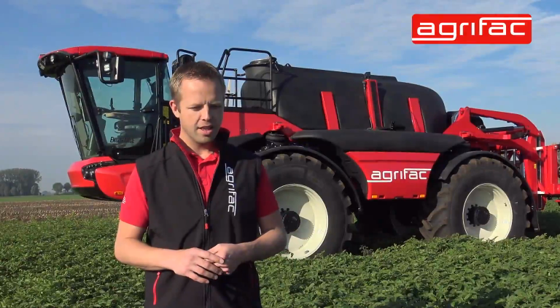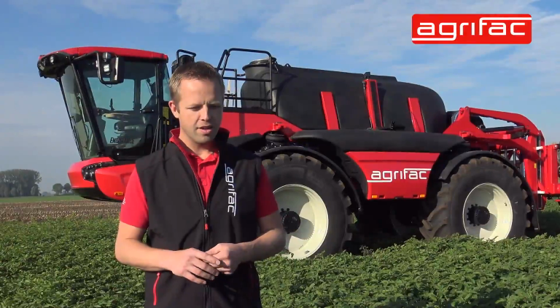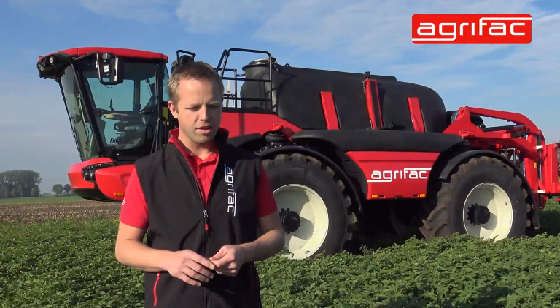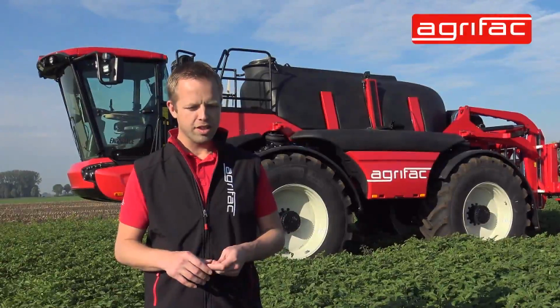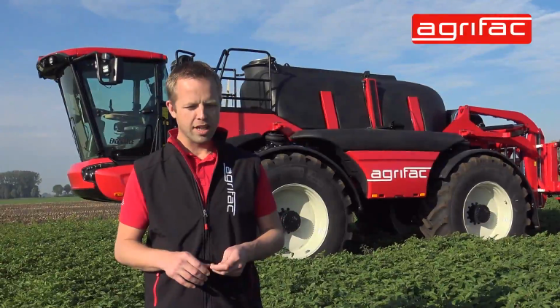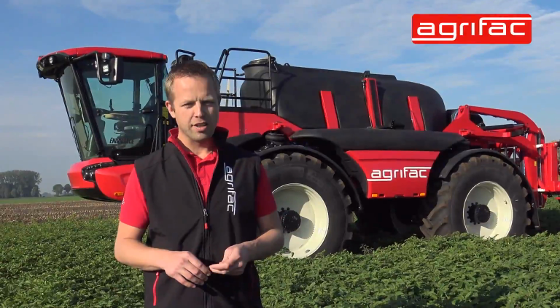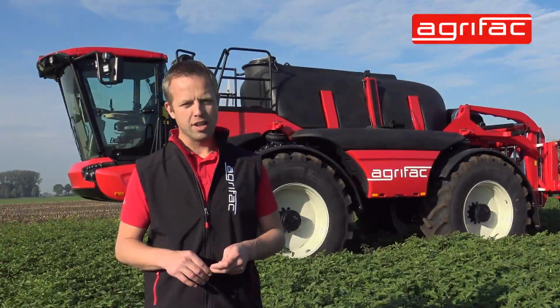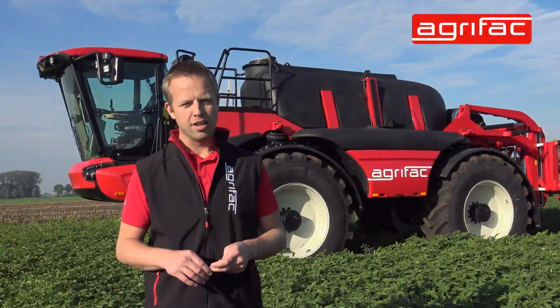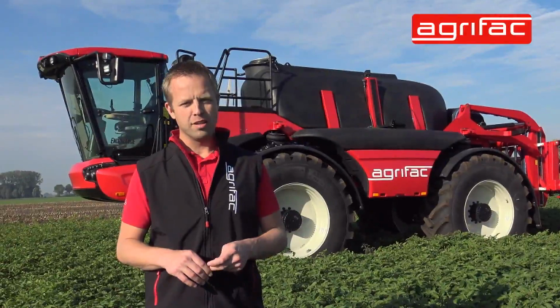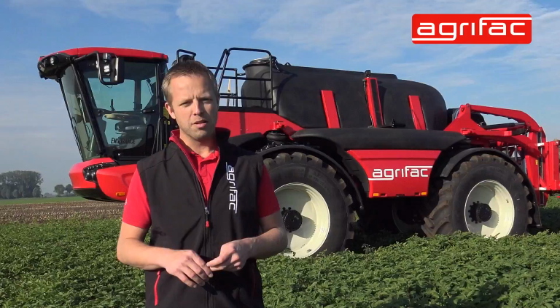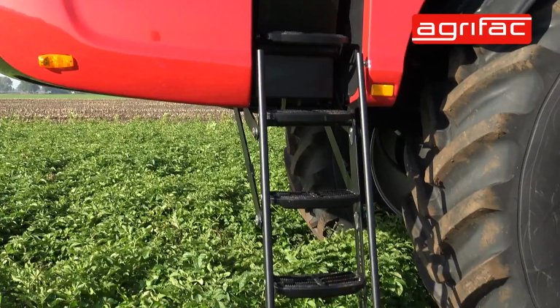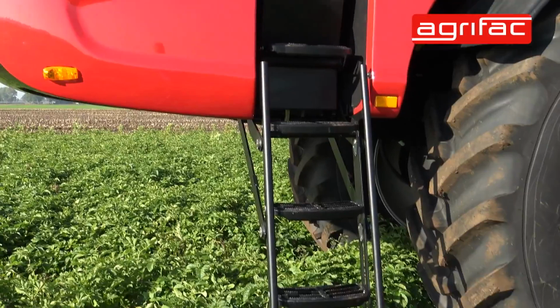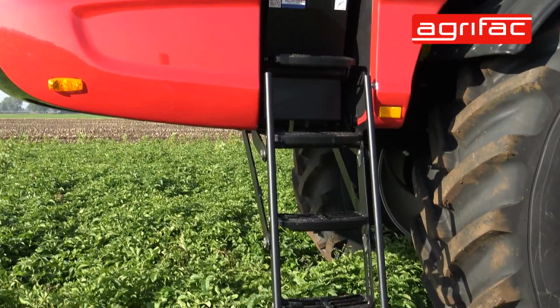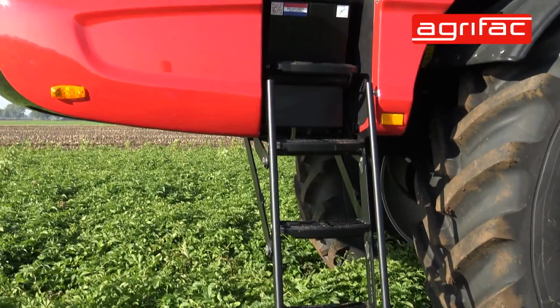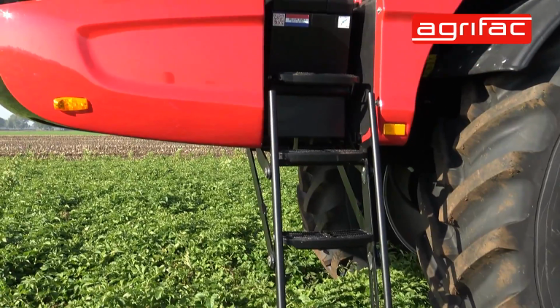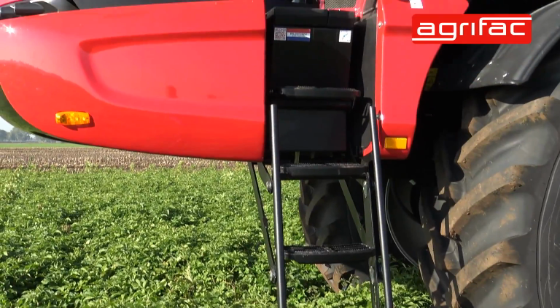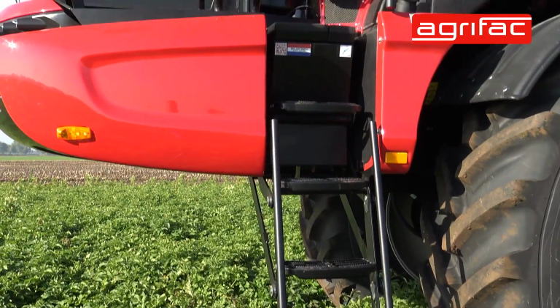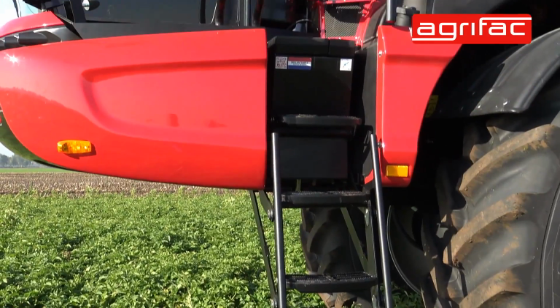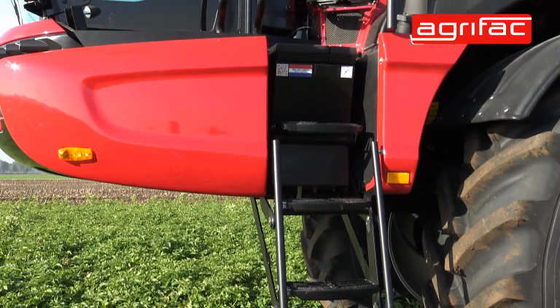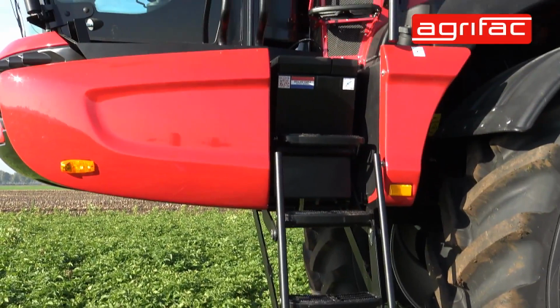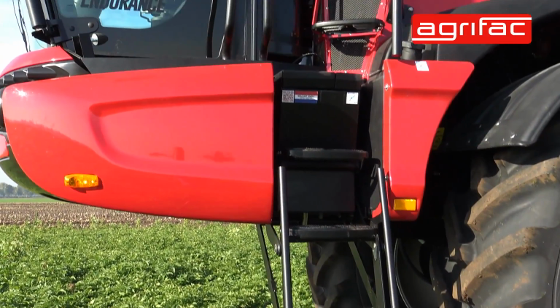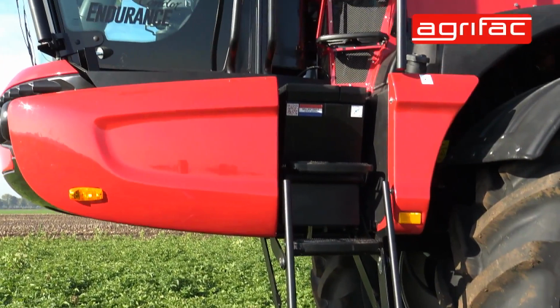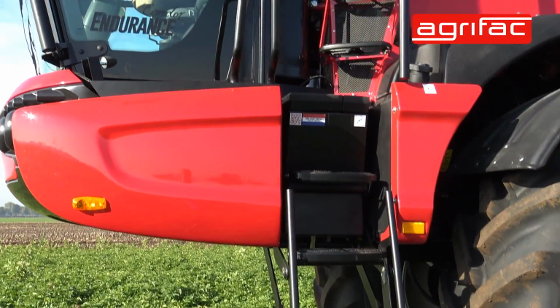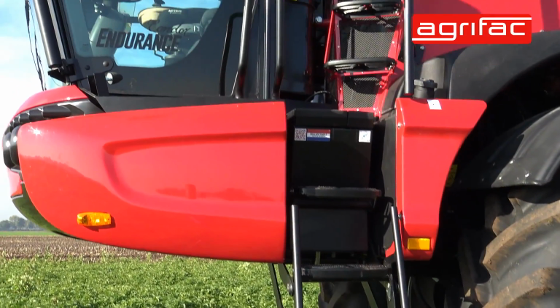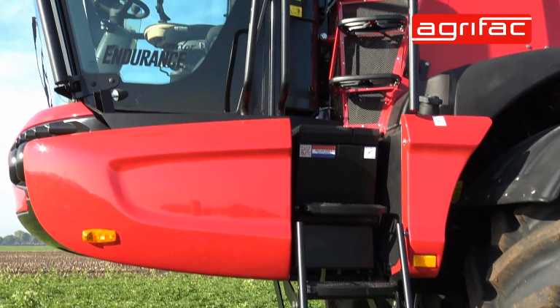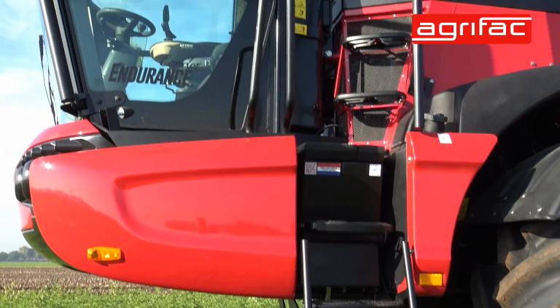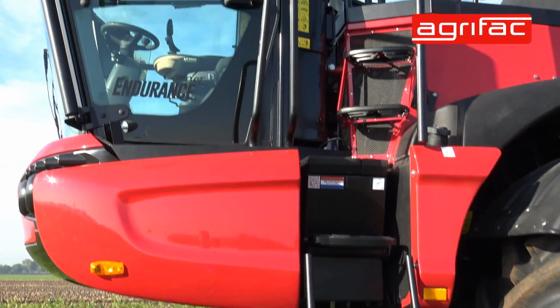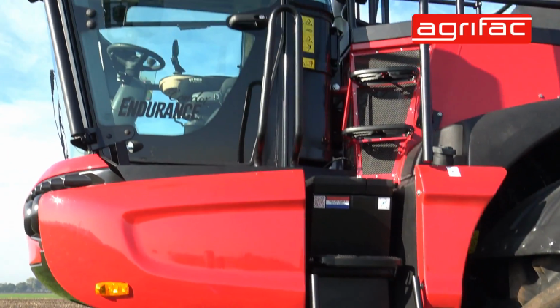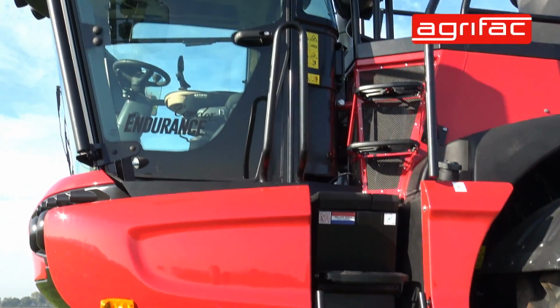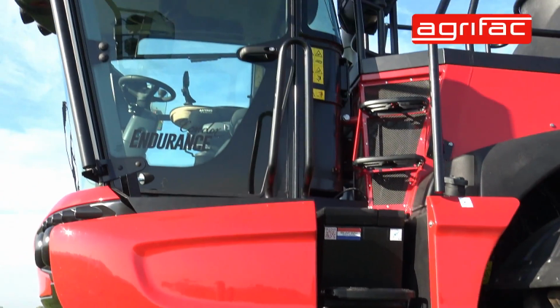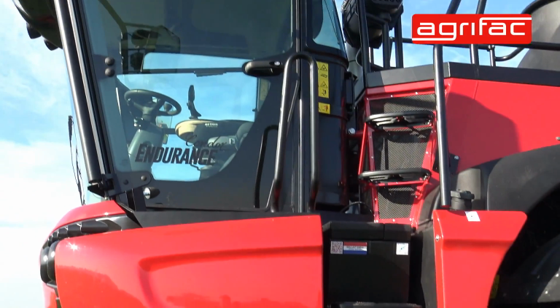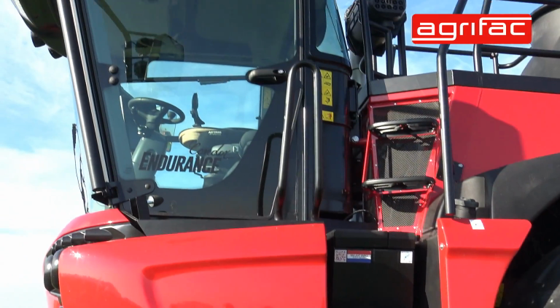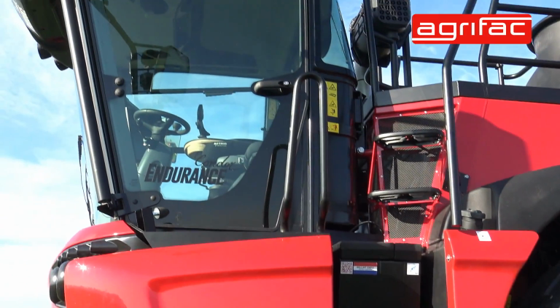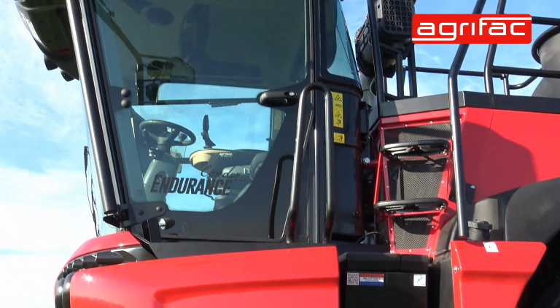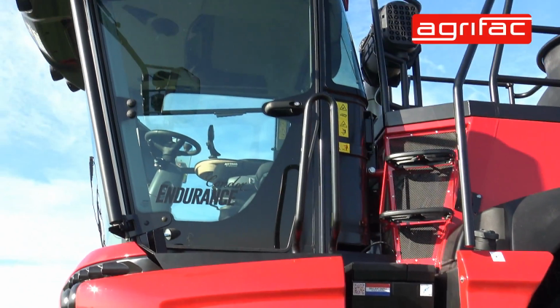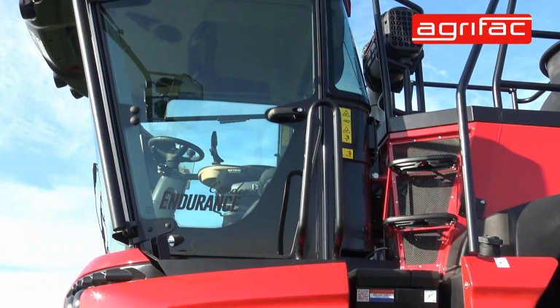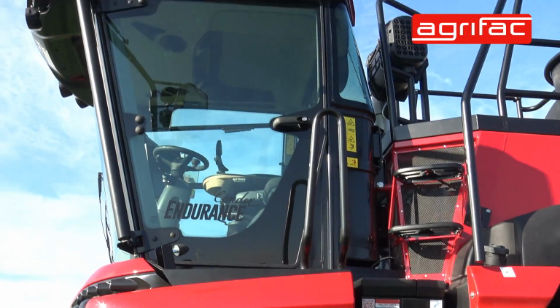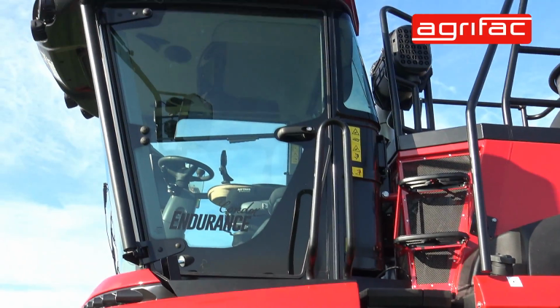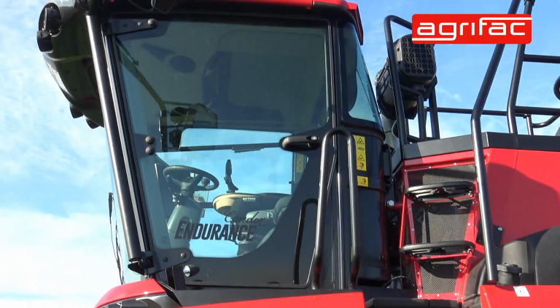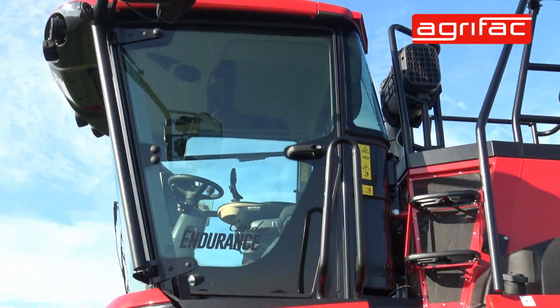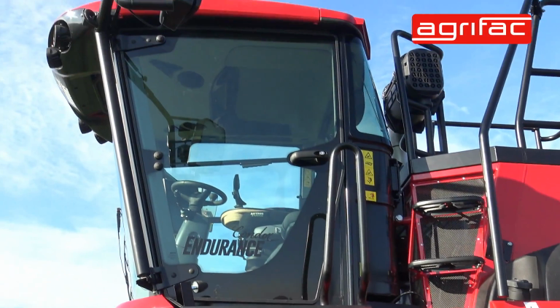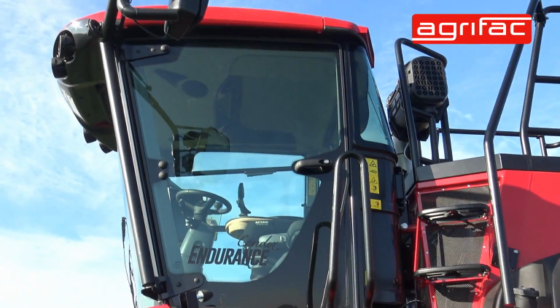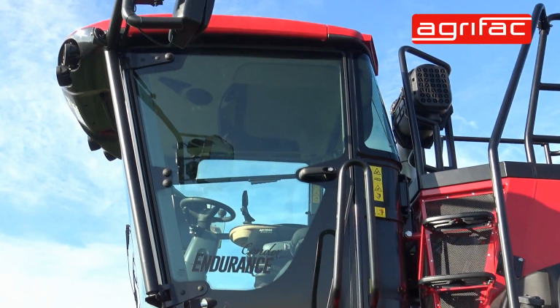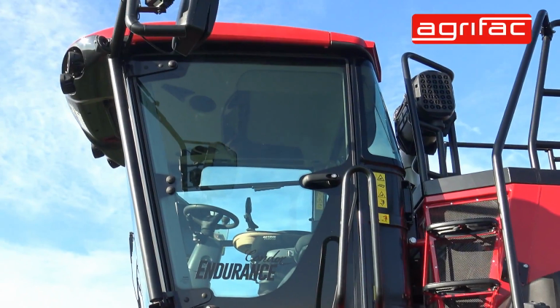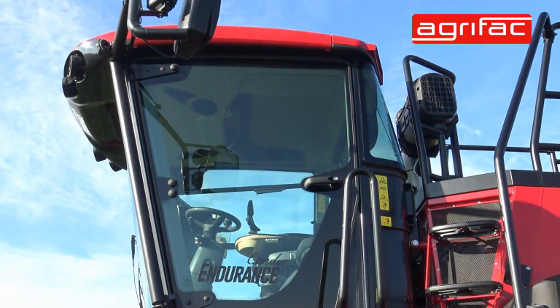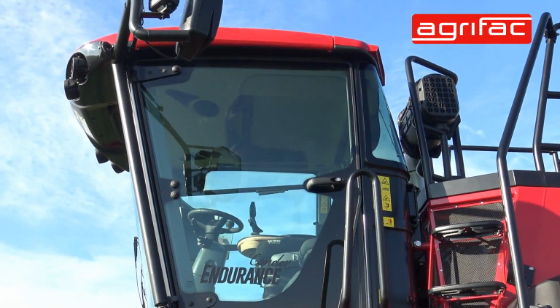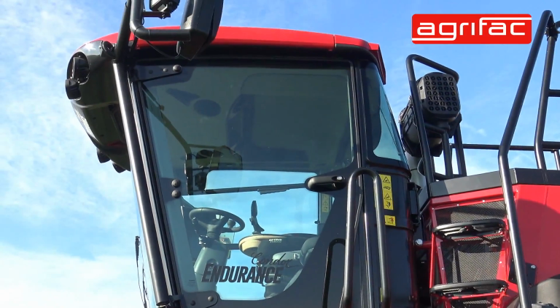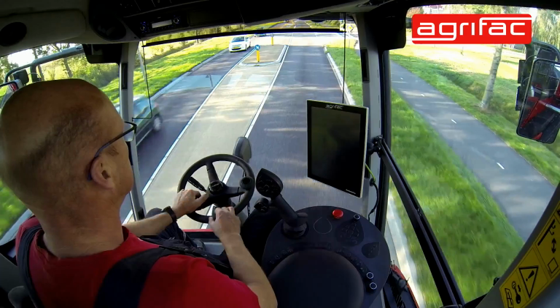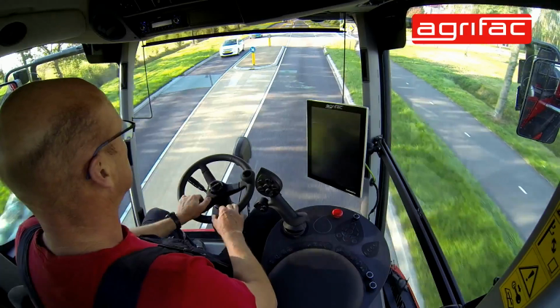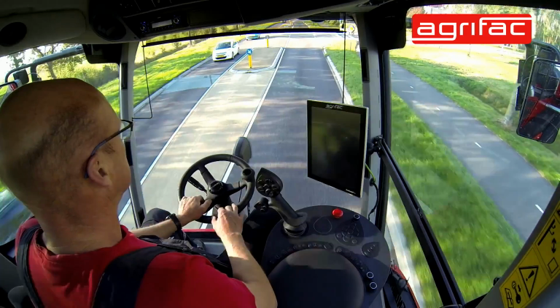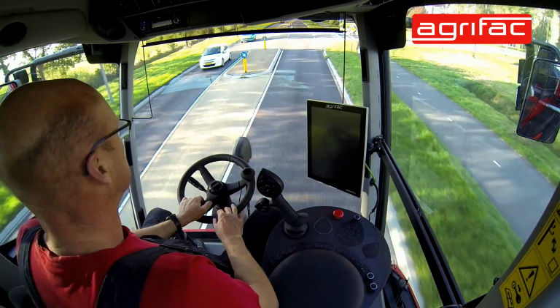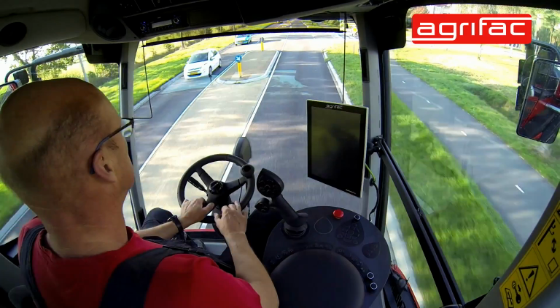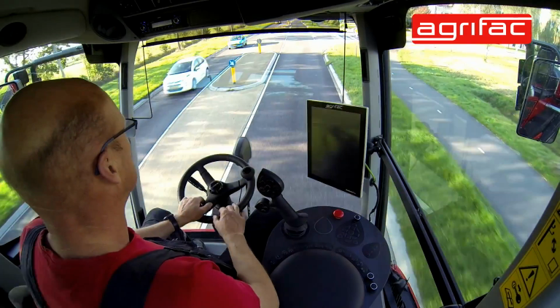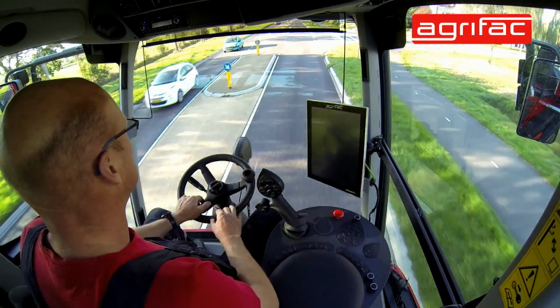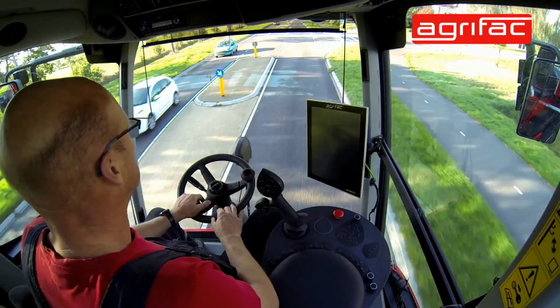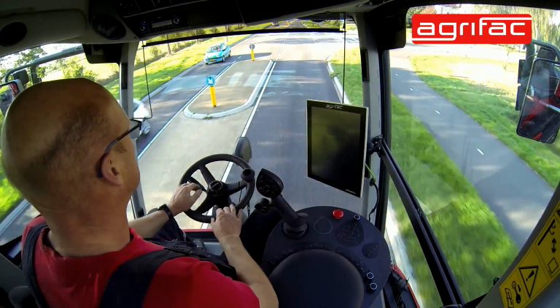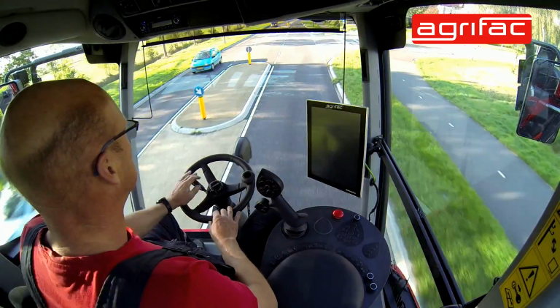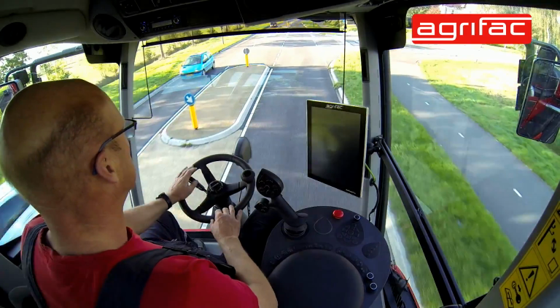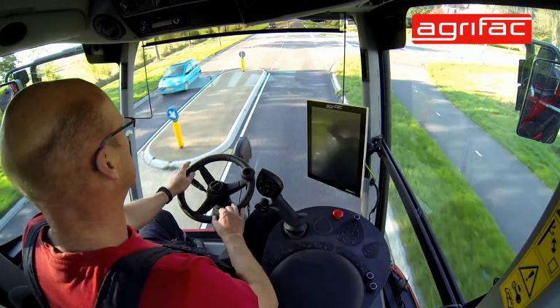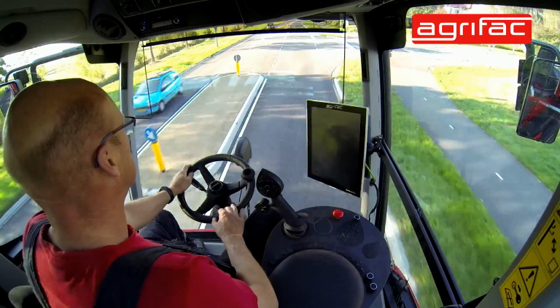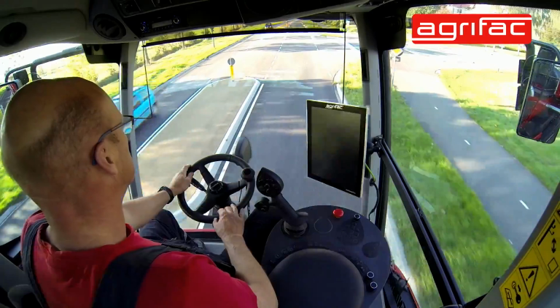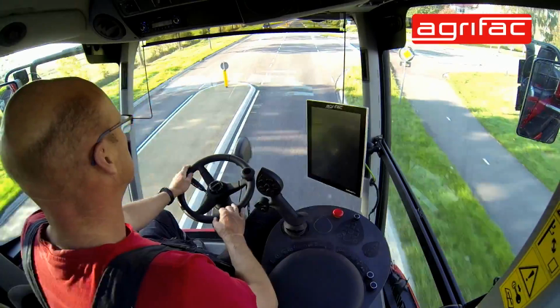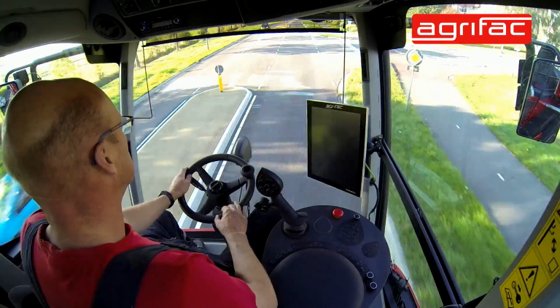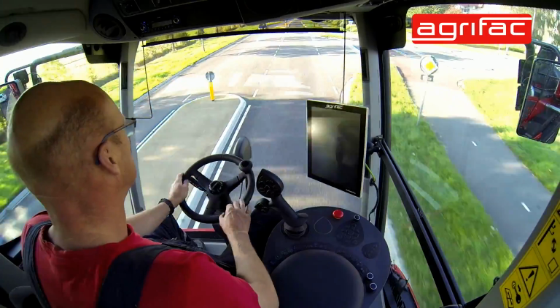Just like our other sprayers, it still has a front-mounted cab, so it gives you clear visibility on the road and in the field.